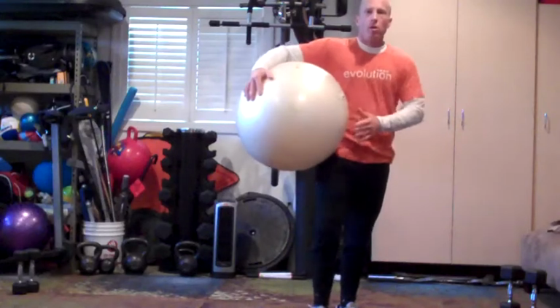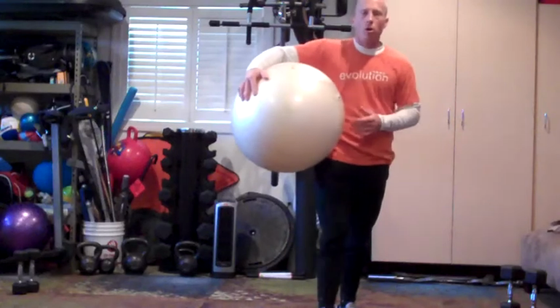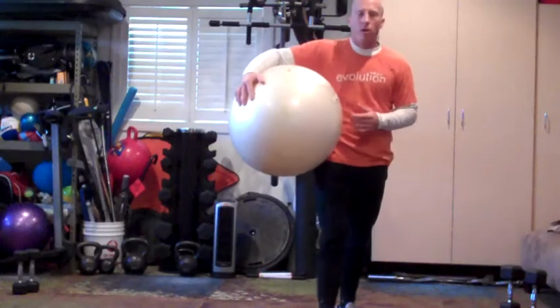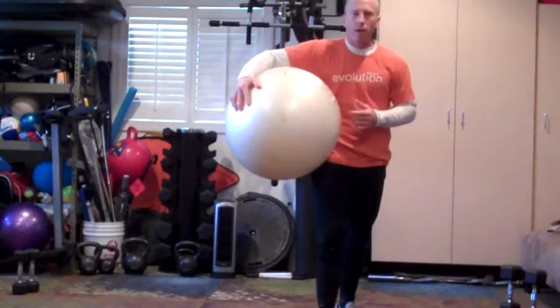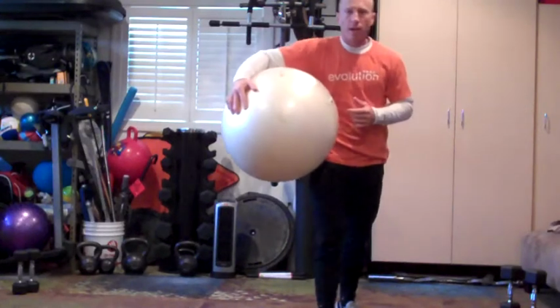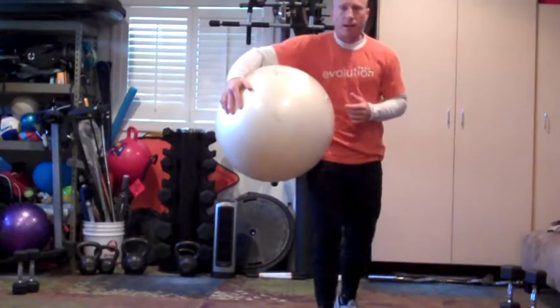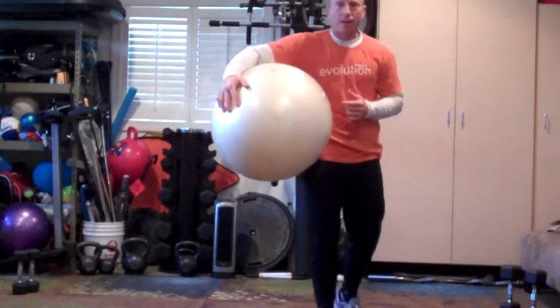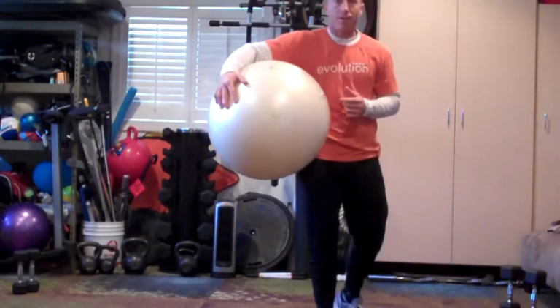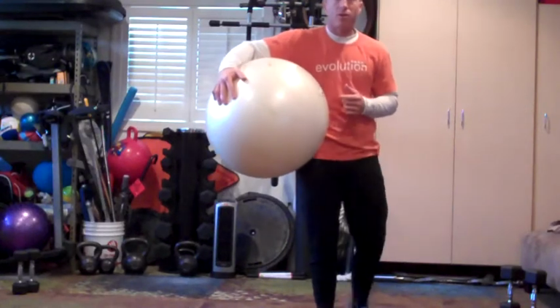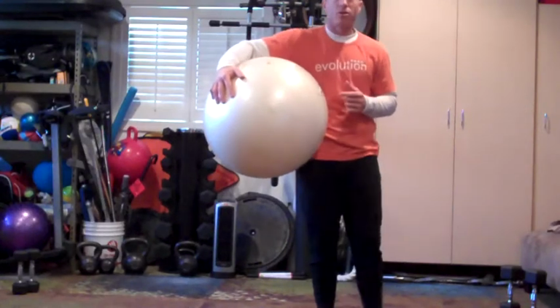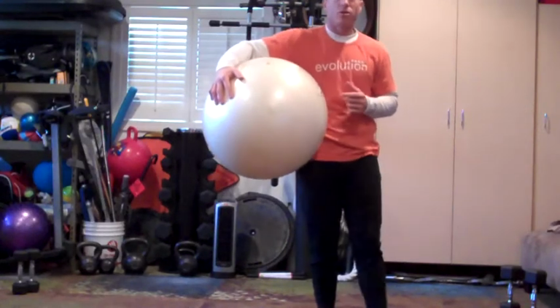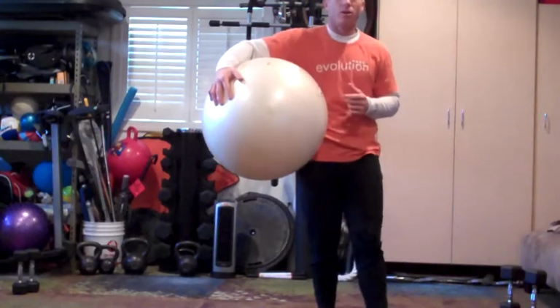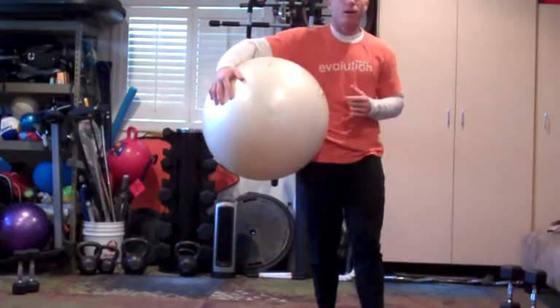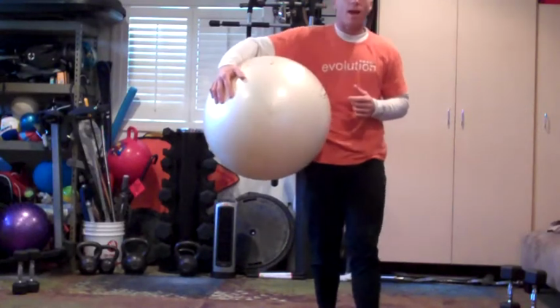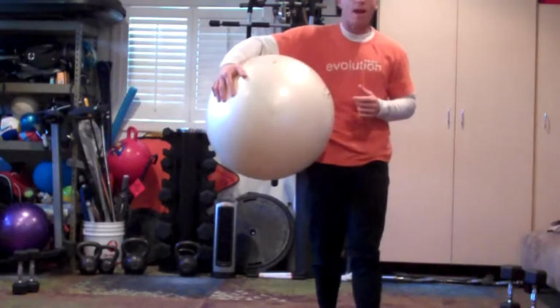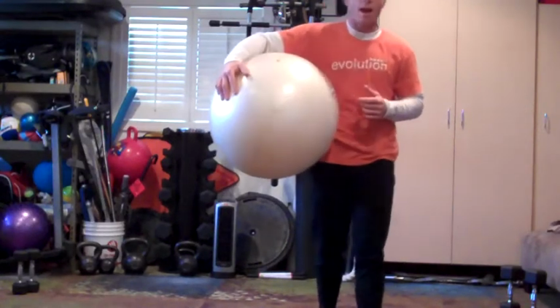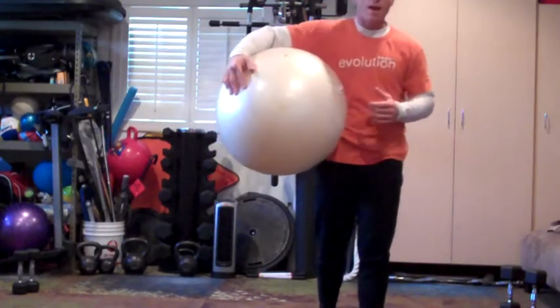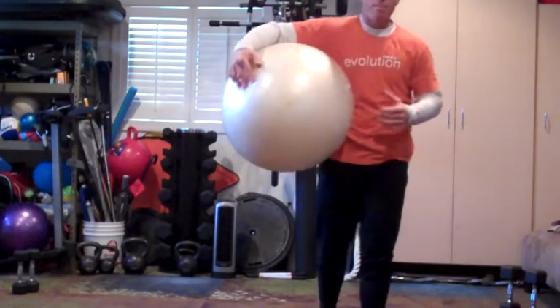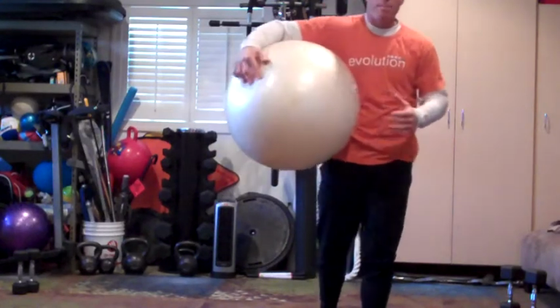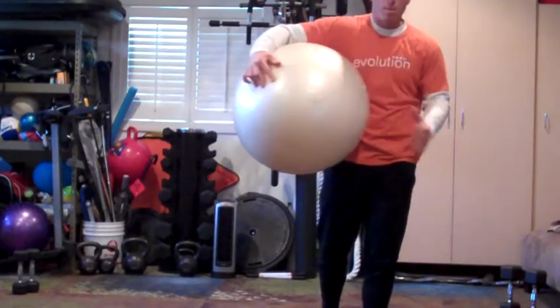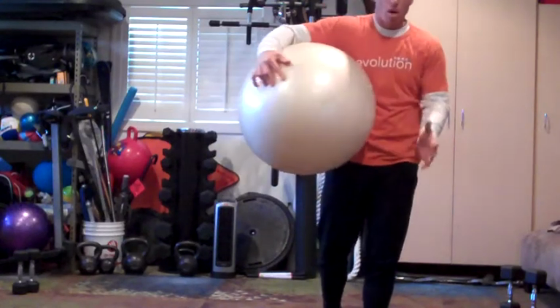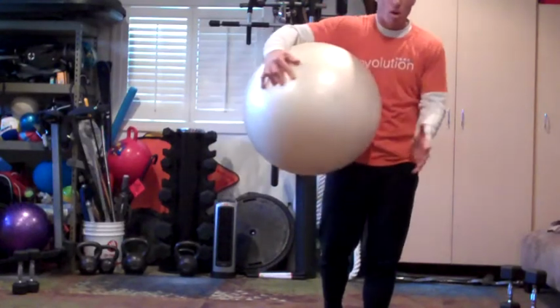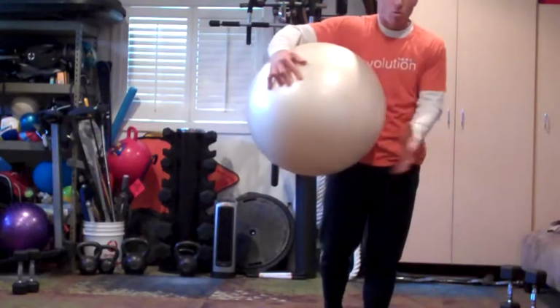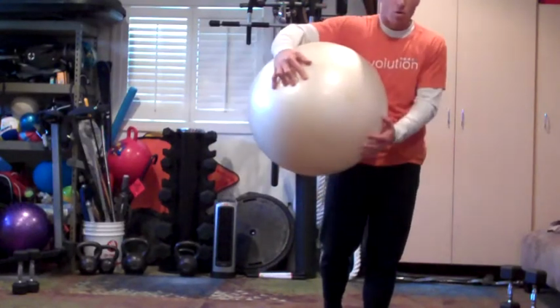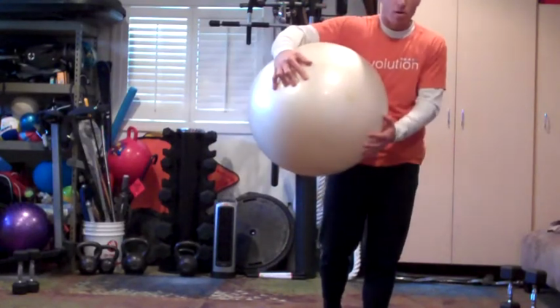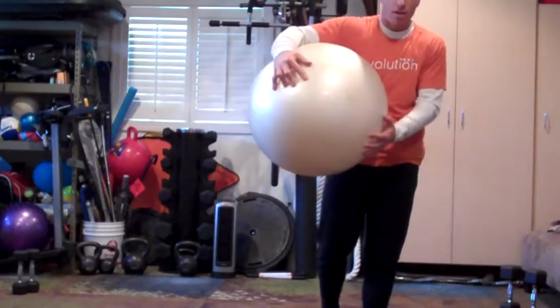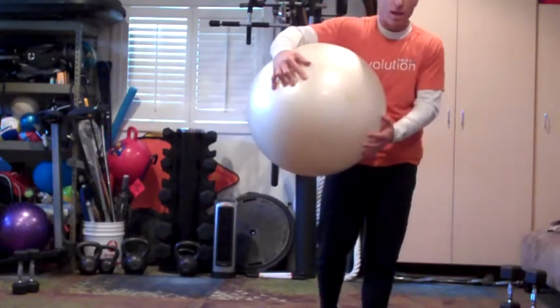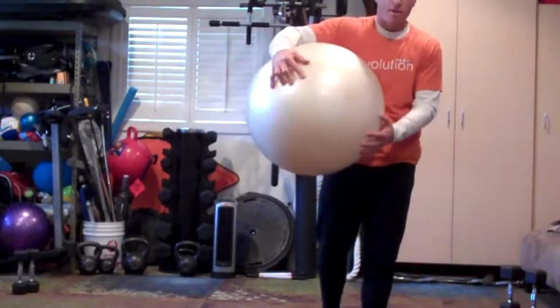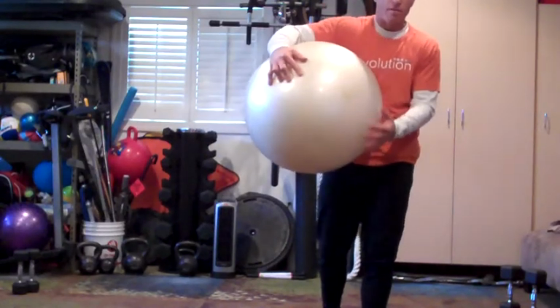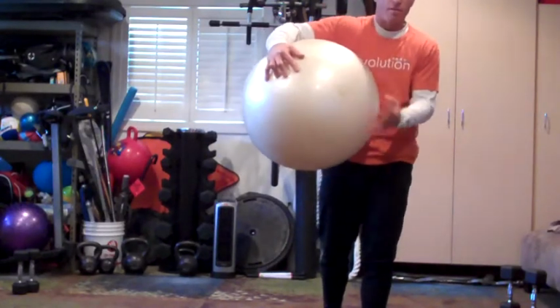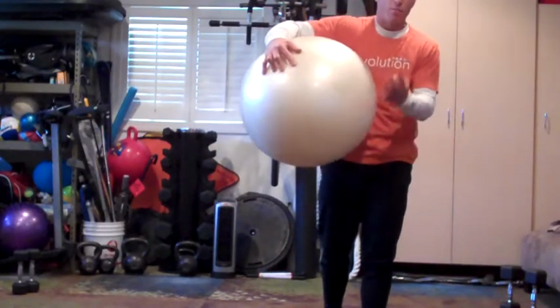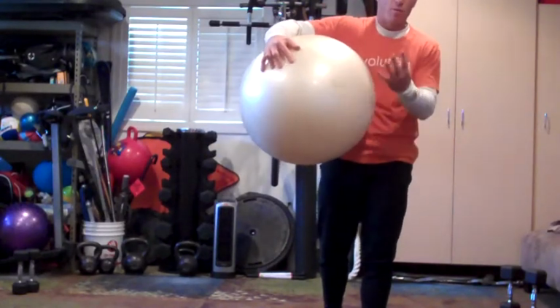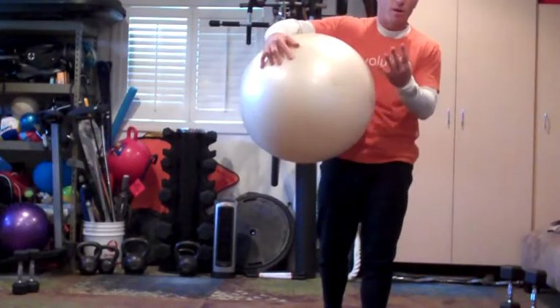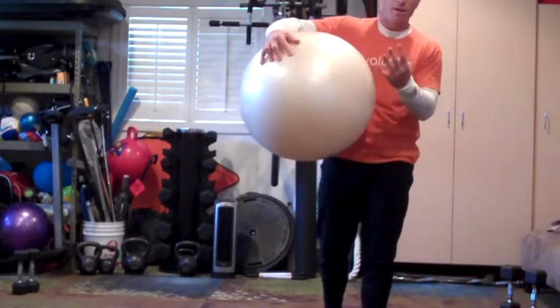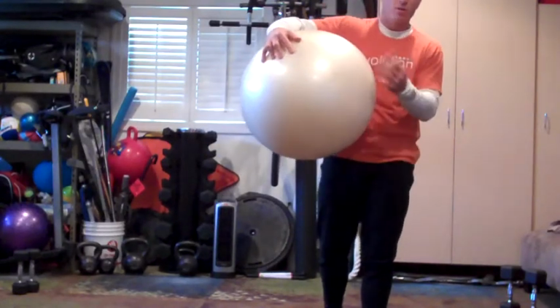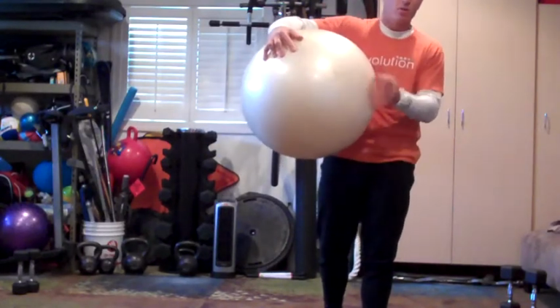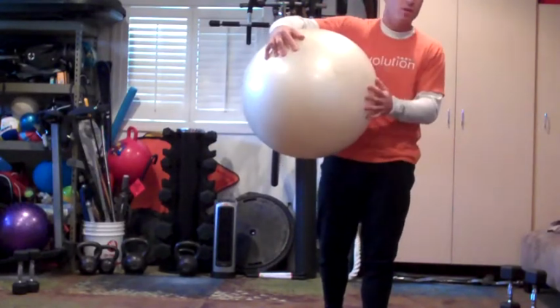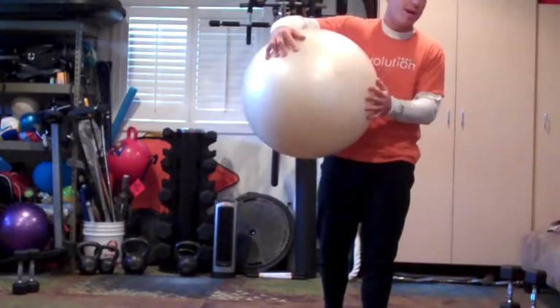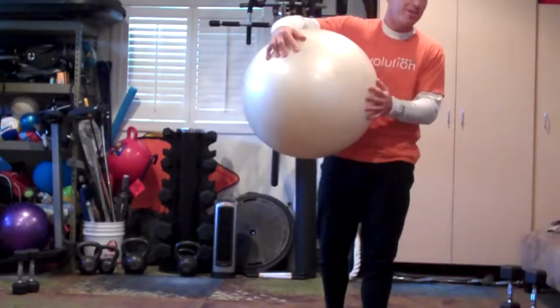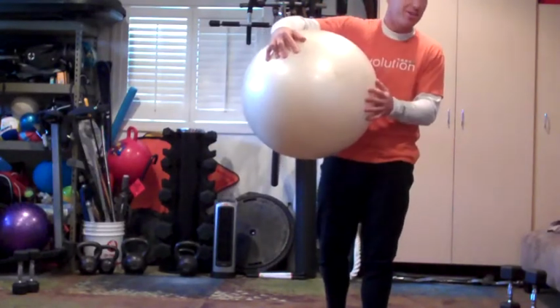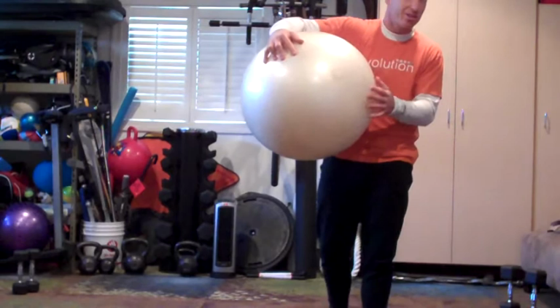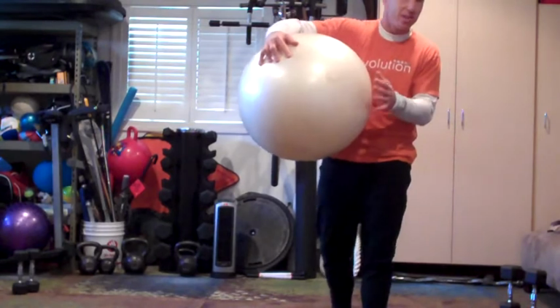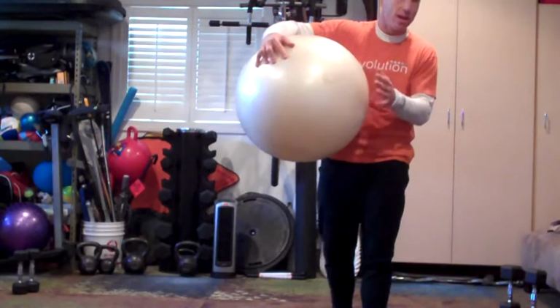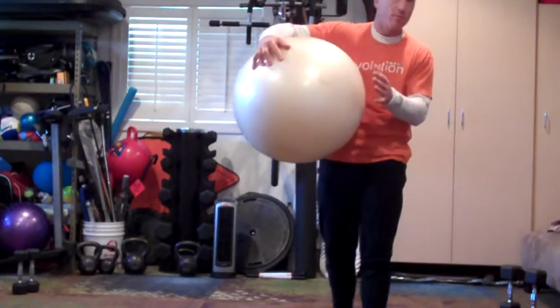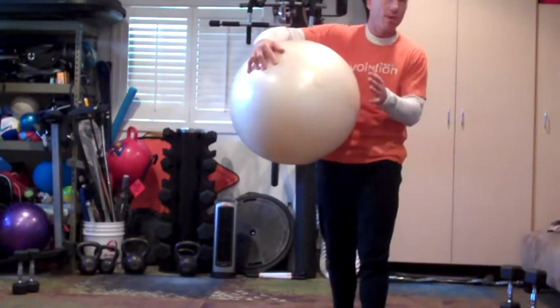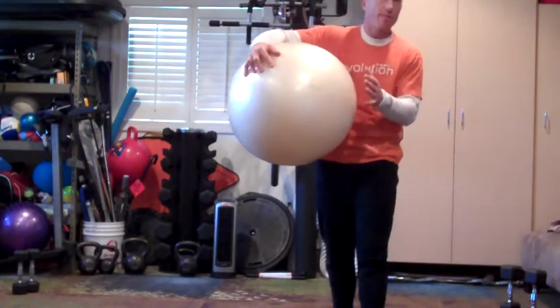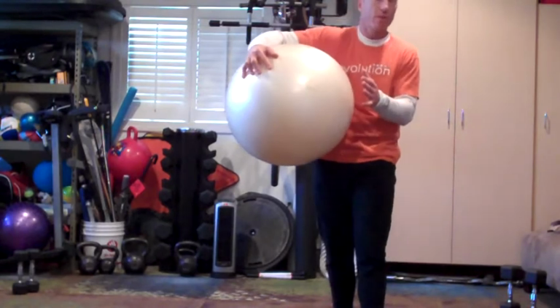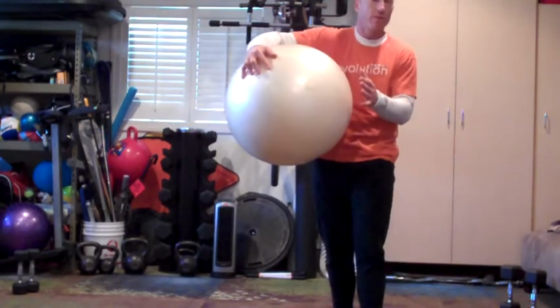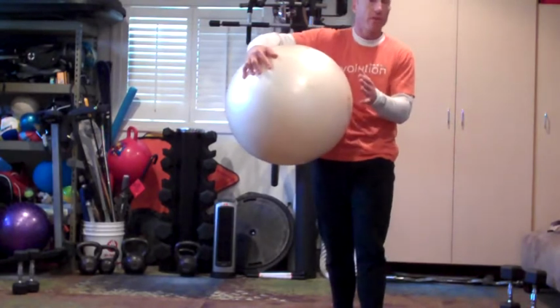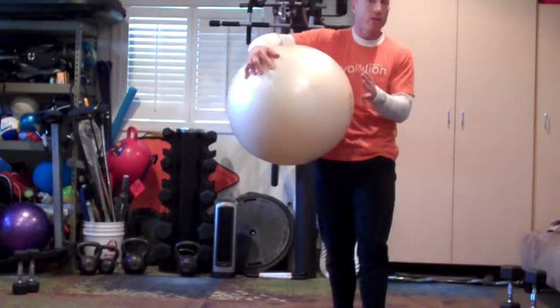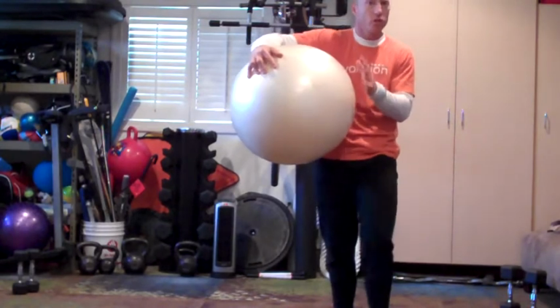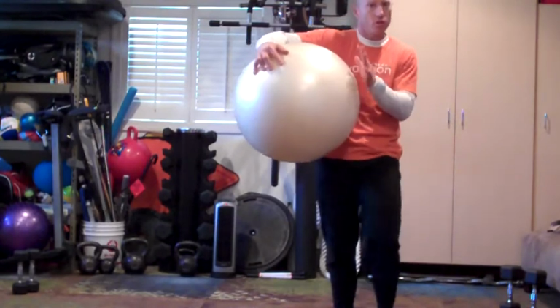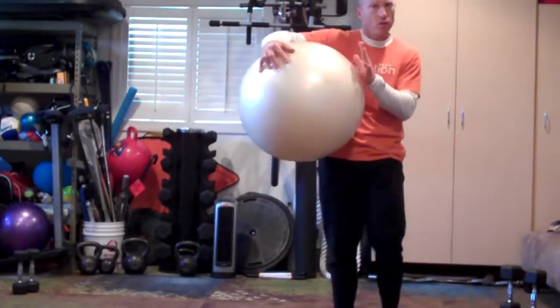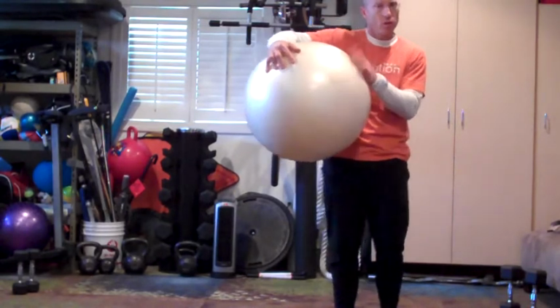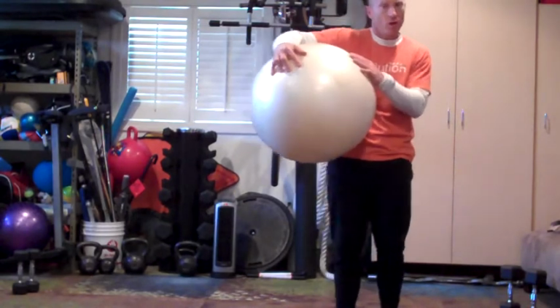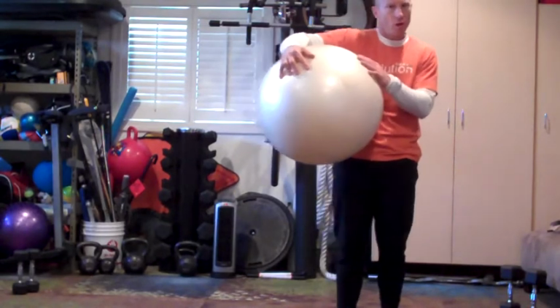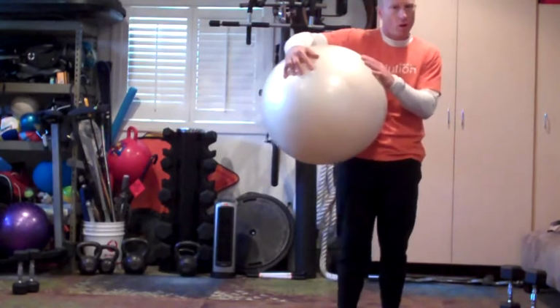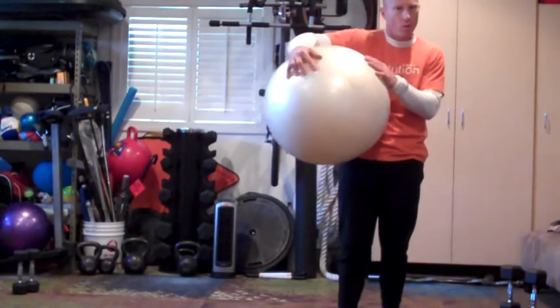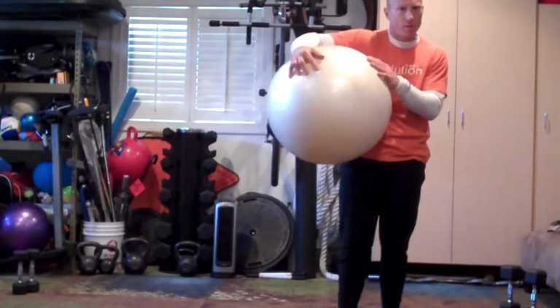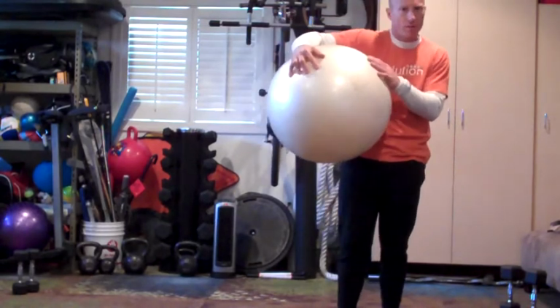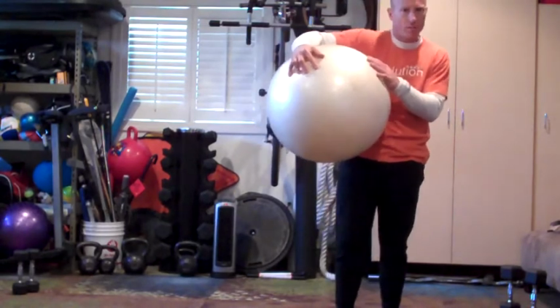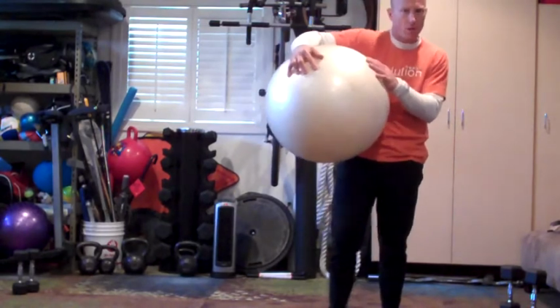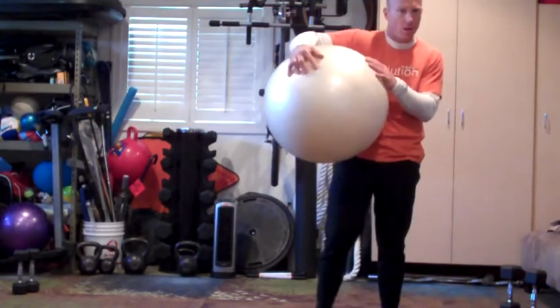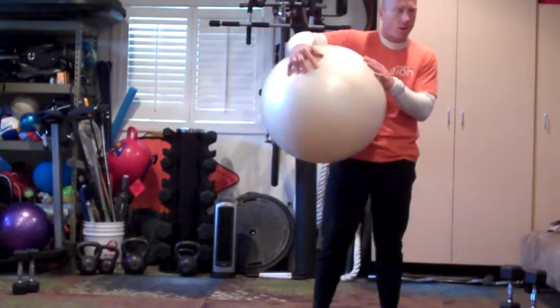This is your ab ball workout. Four exercises, 10 reps of each, all with the ball.